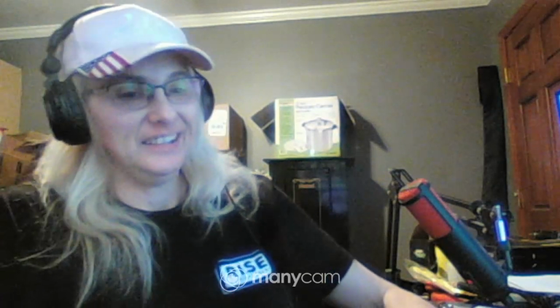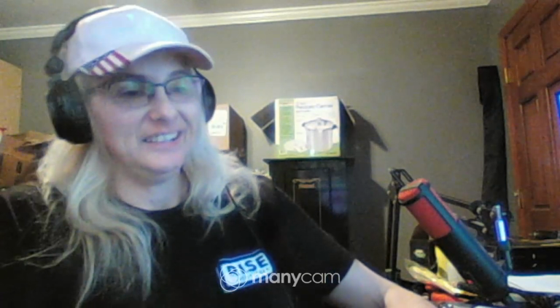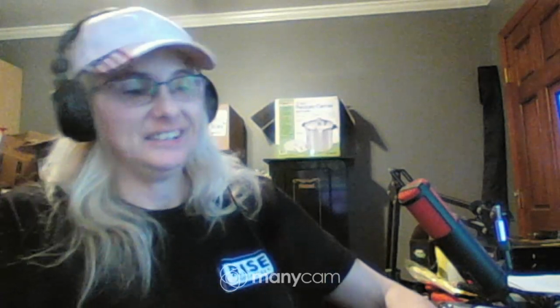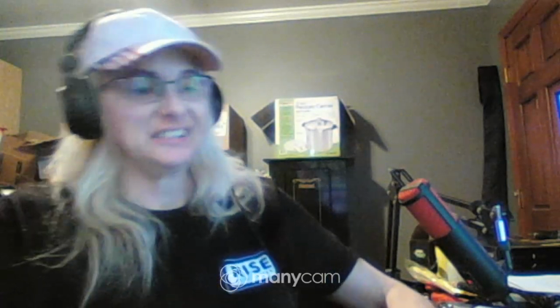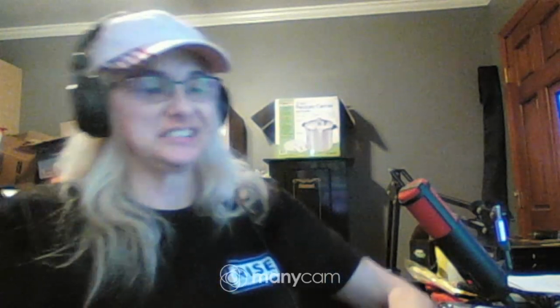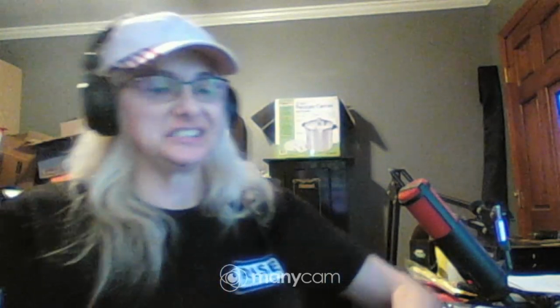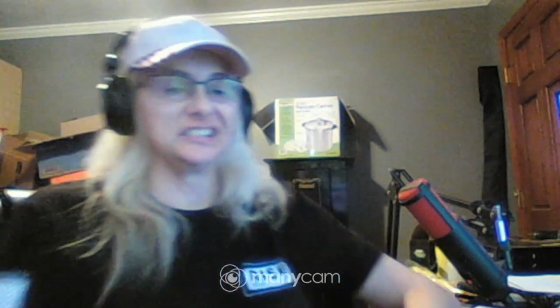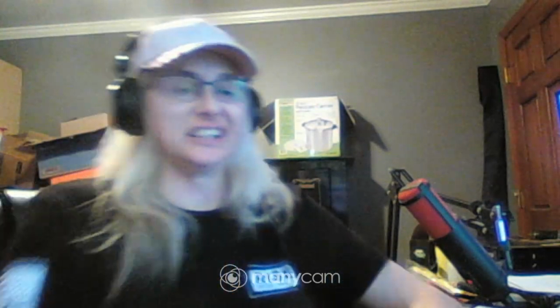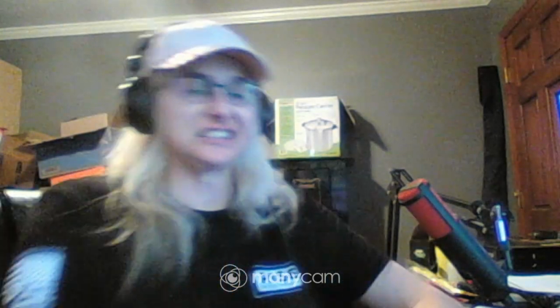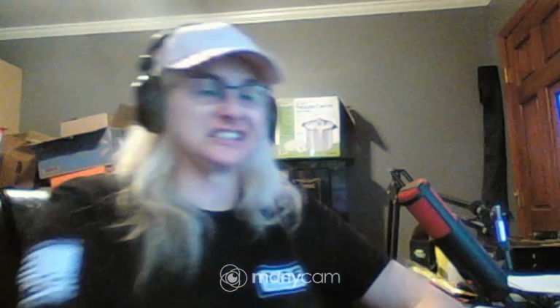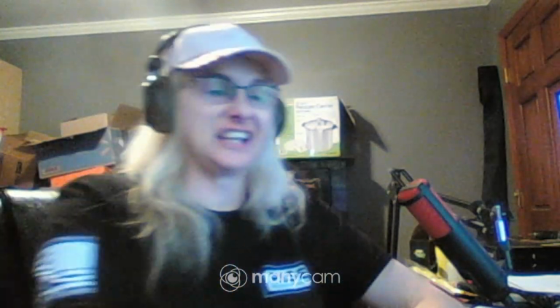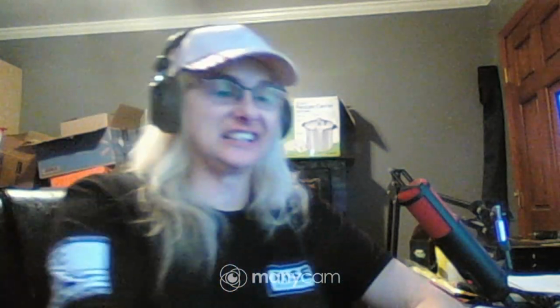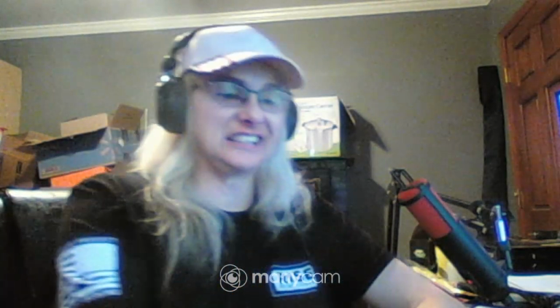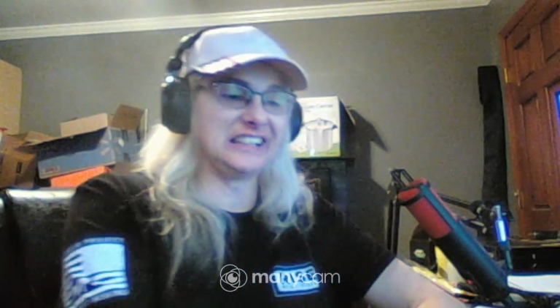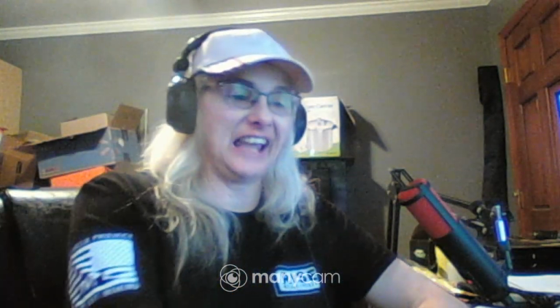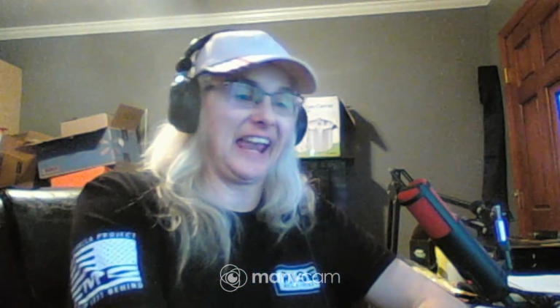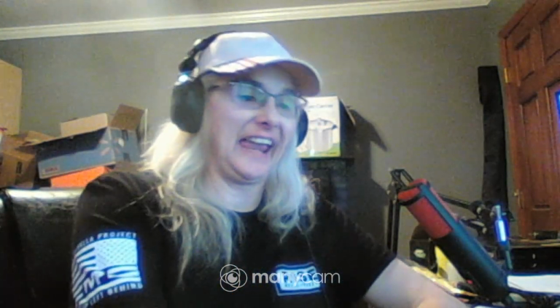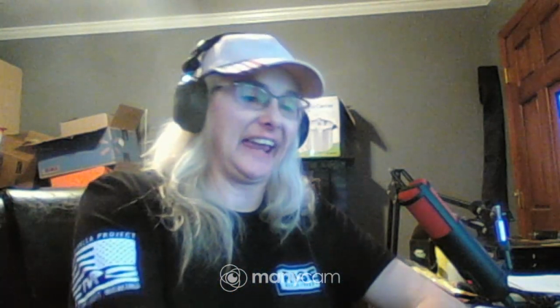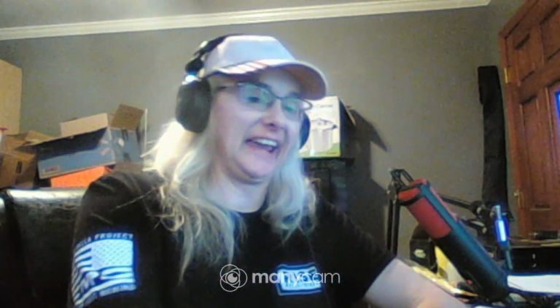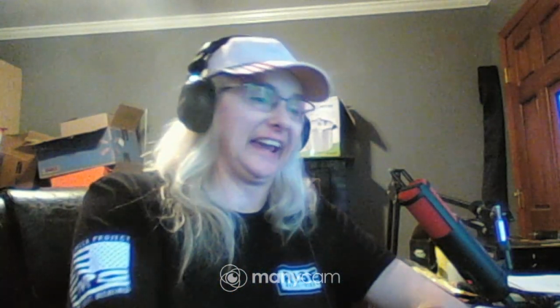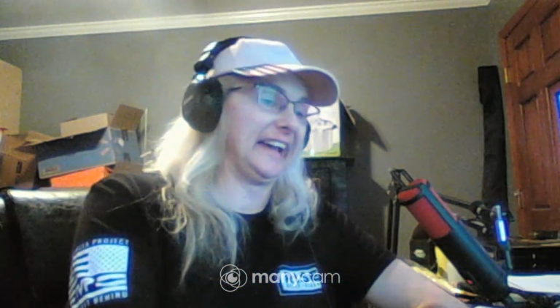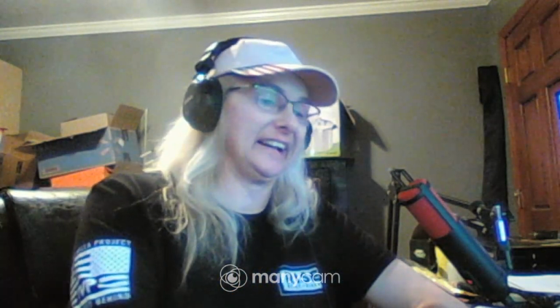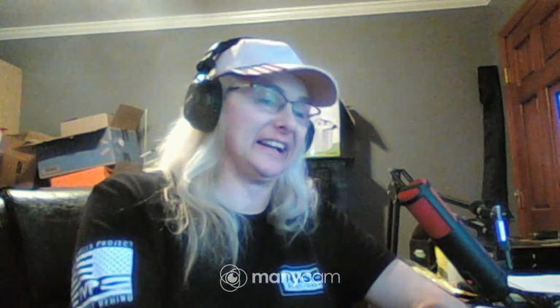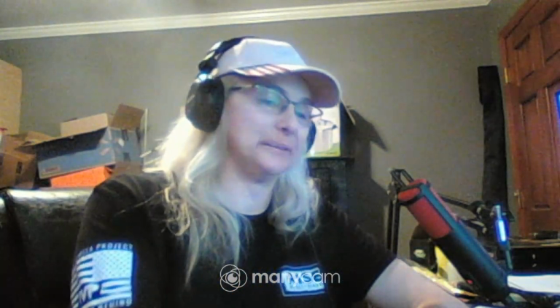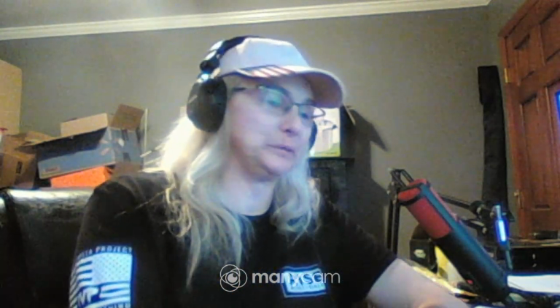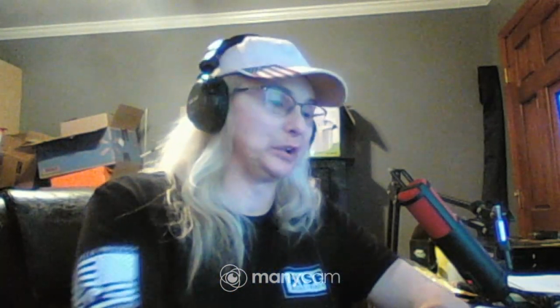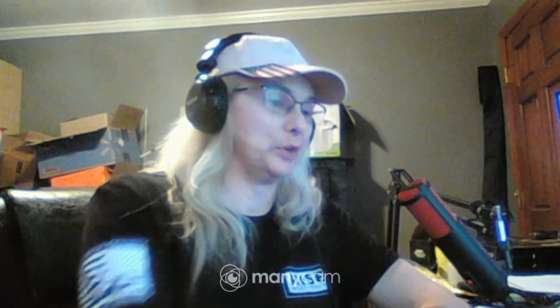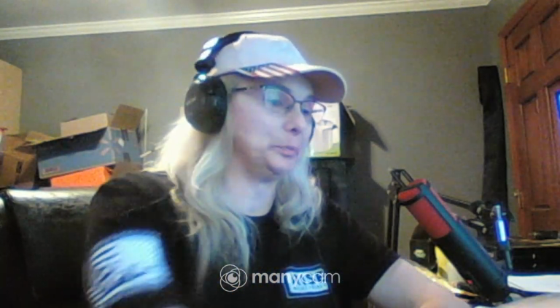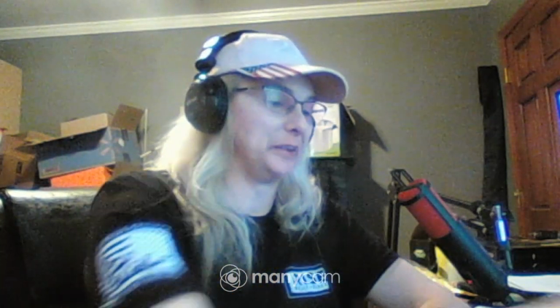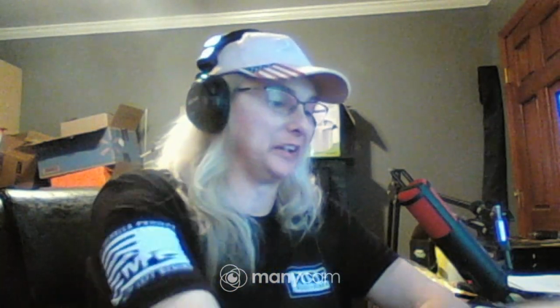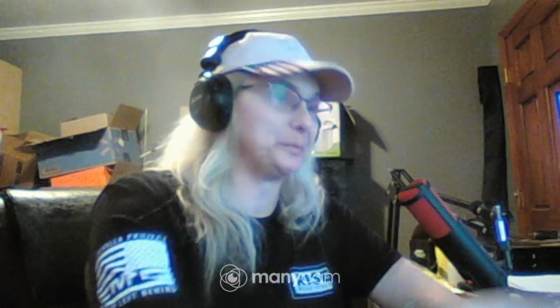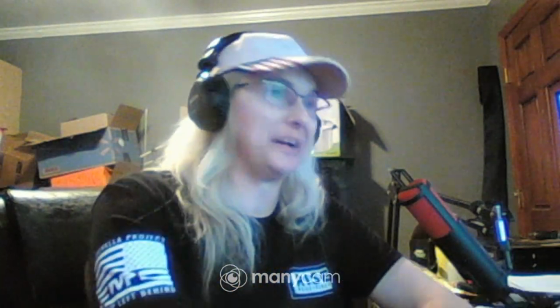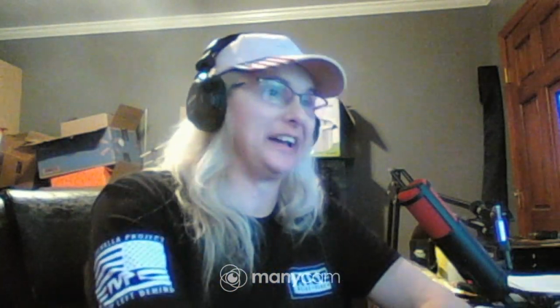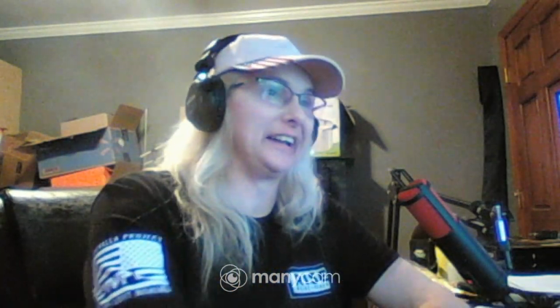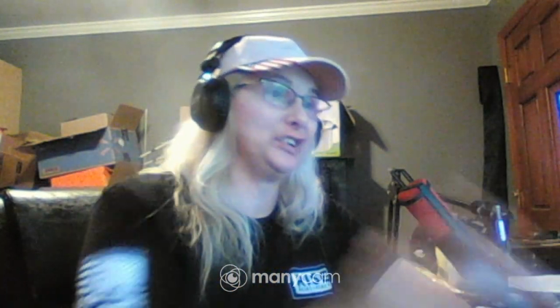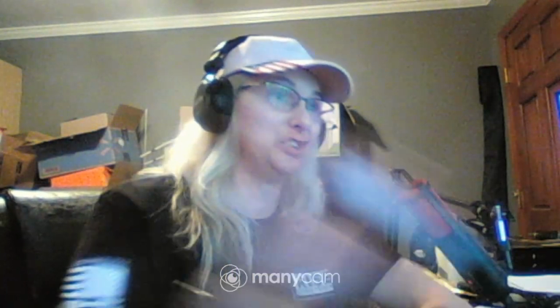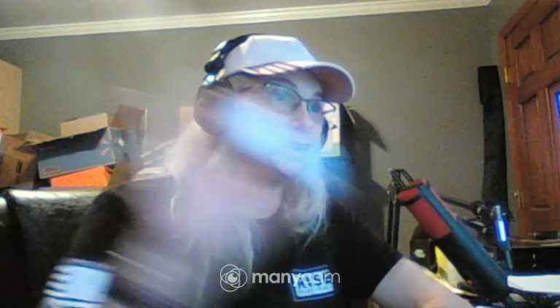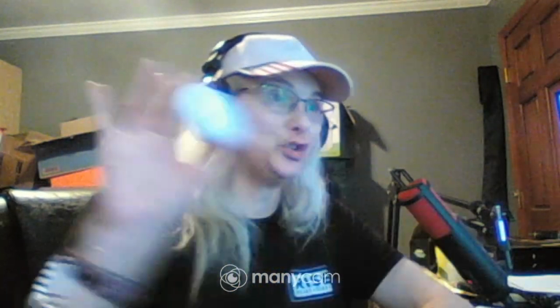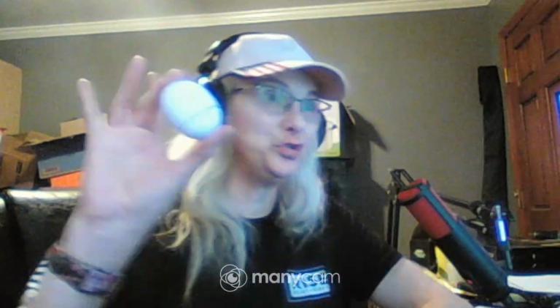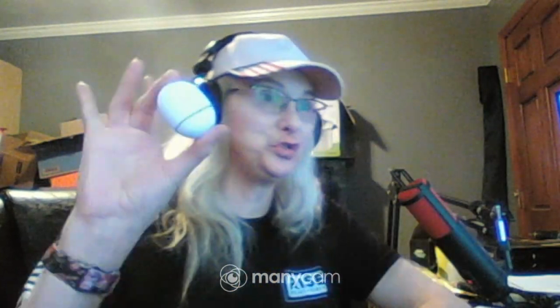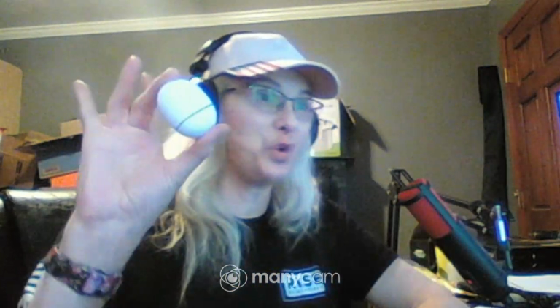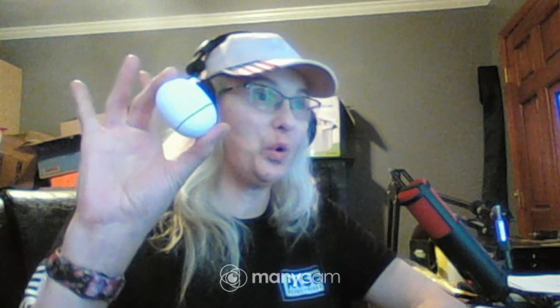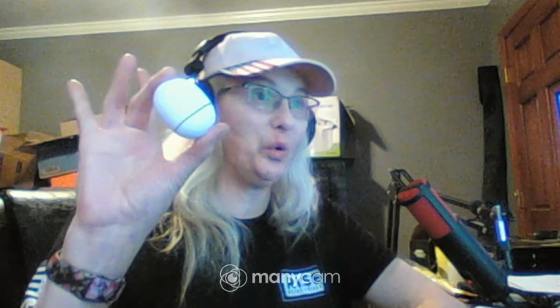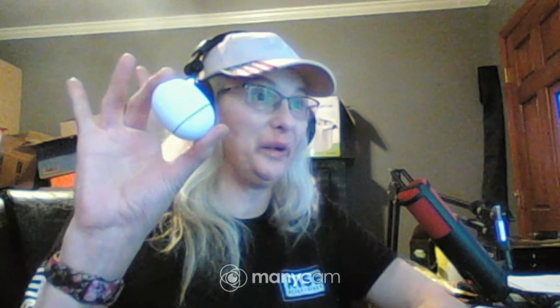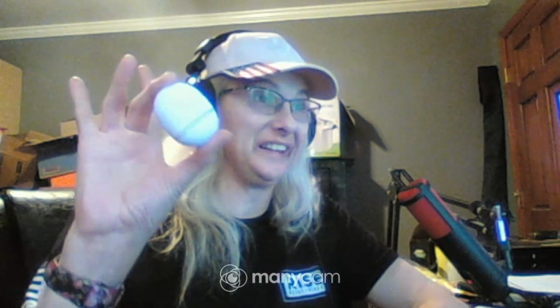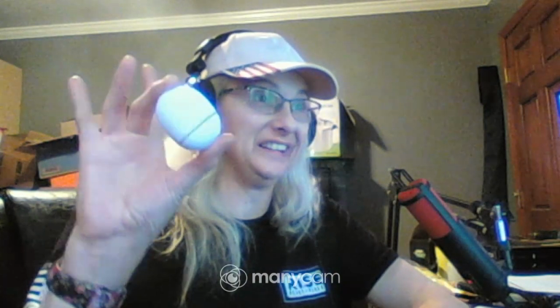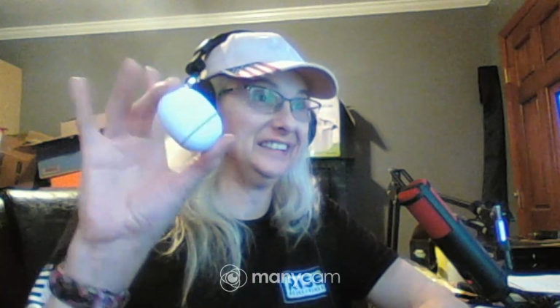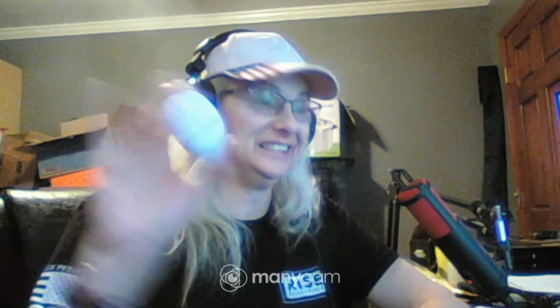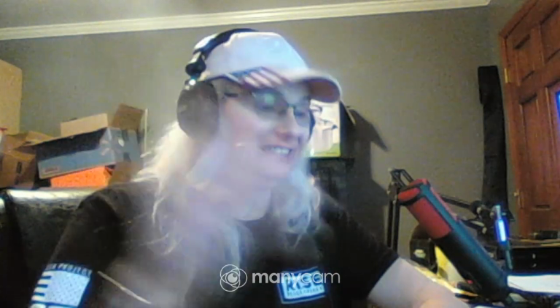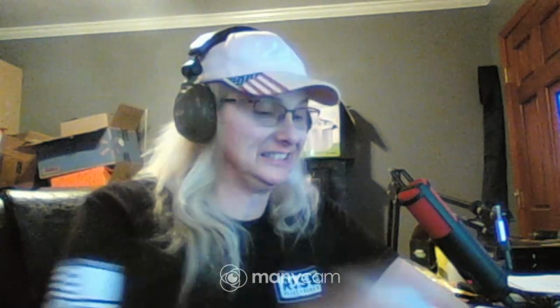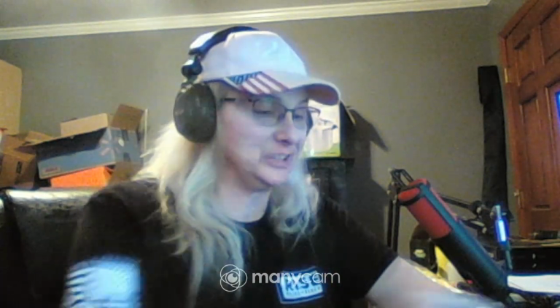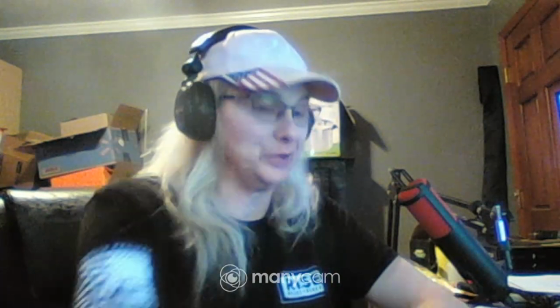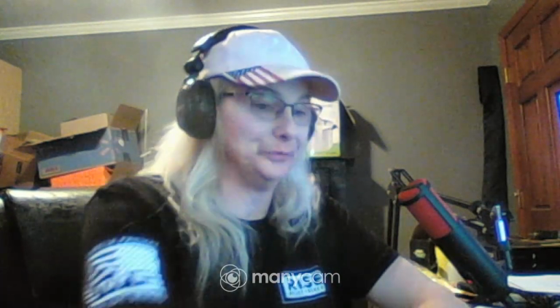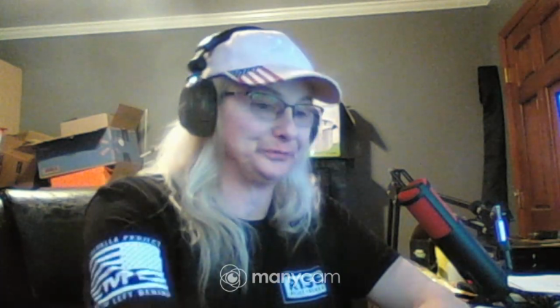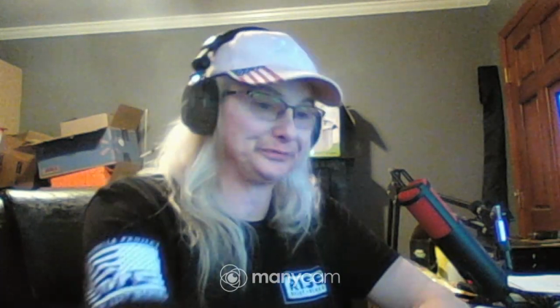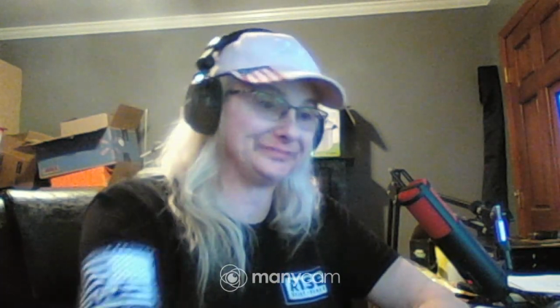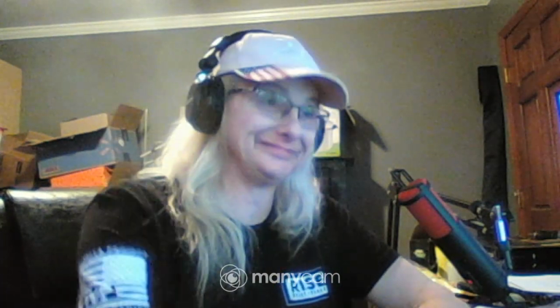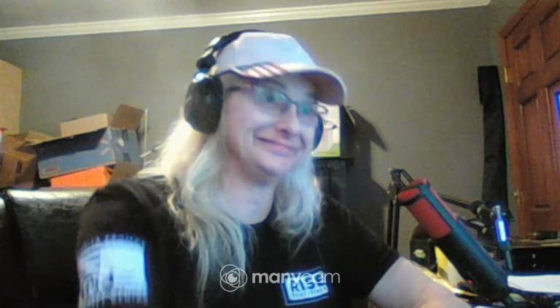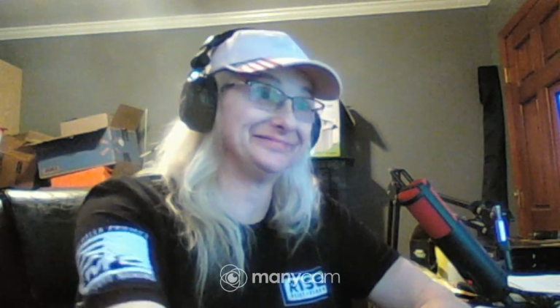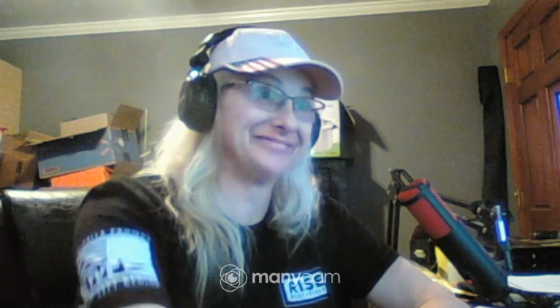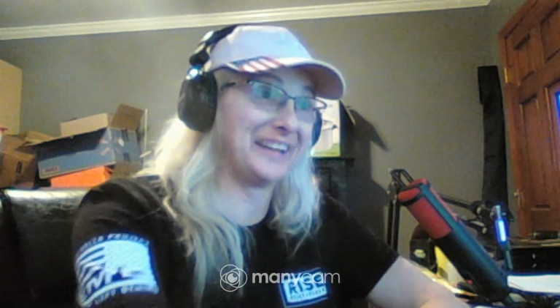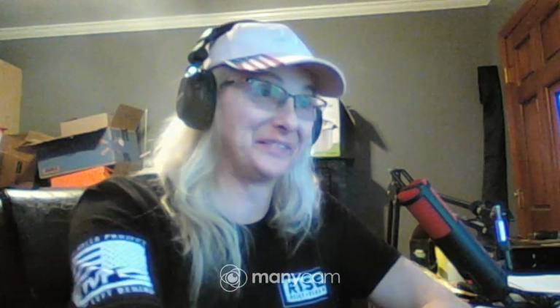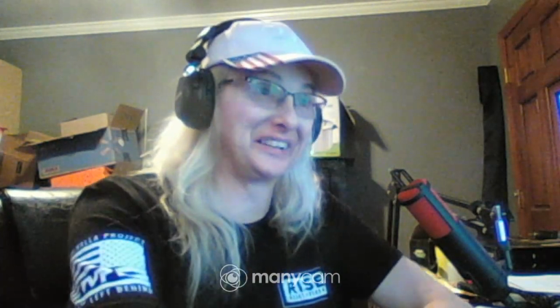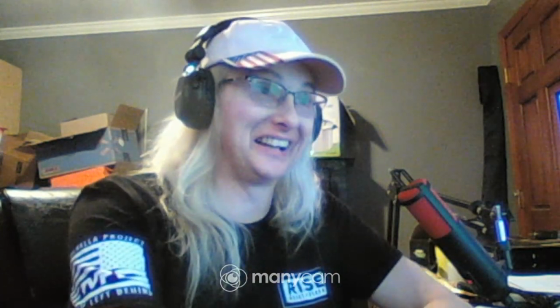This is Celeste Stacy, and I'm gonna go play with my new toy. Have a good night.